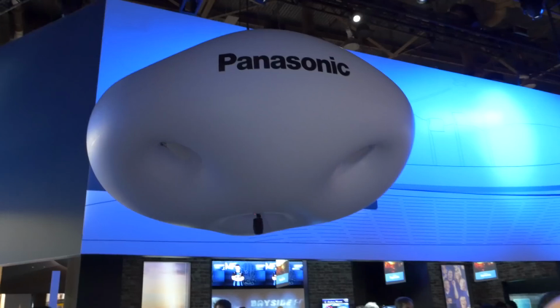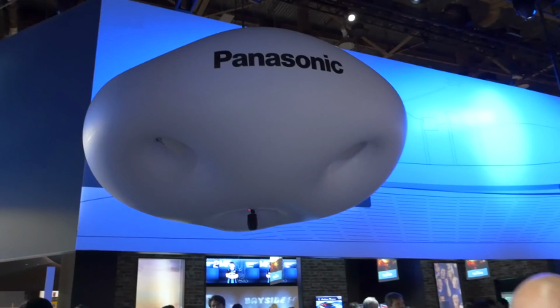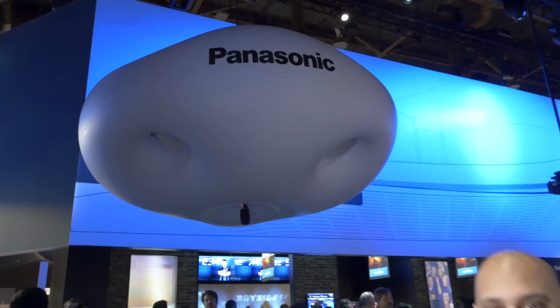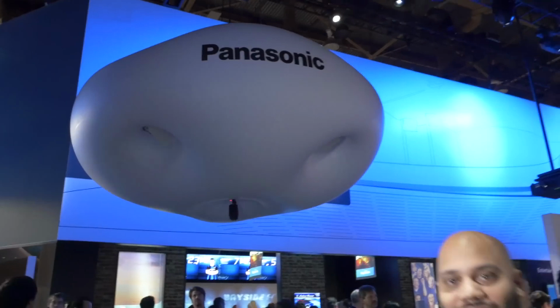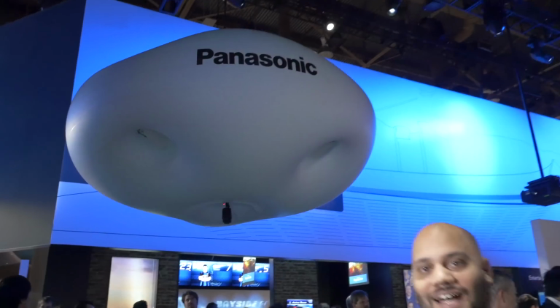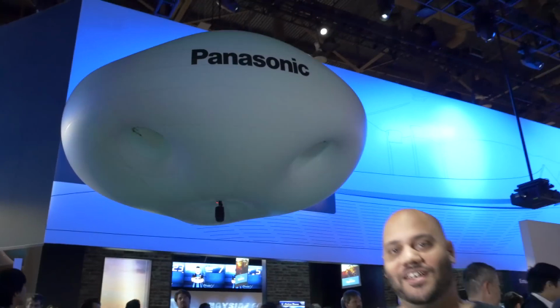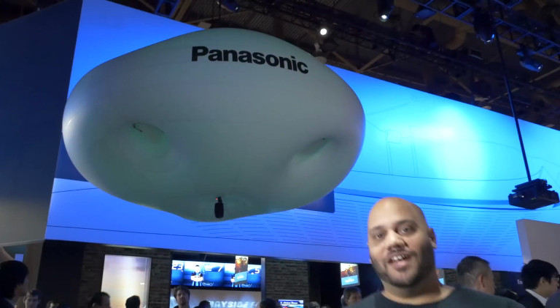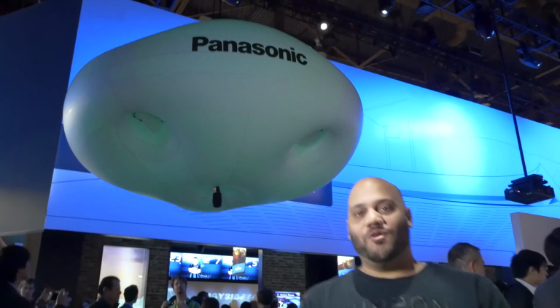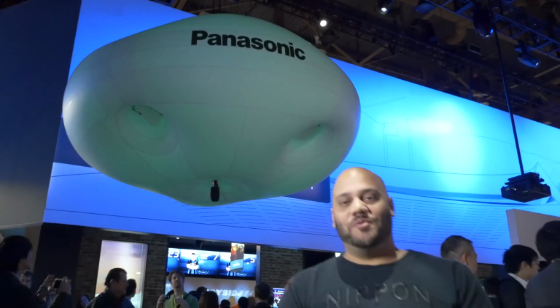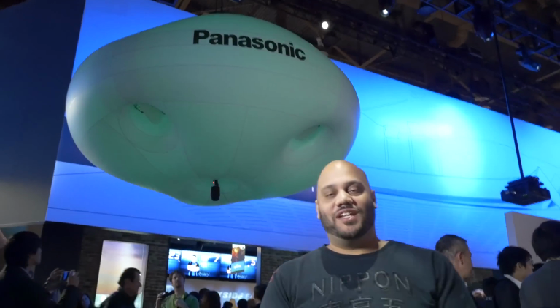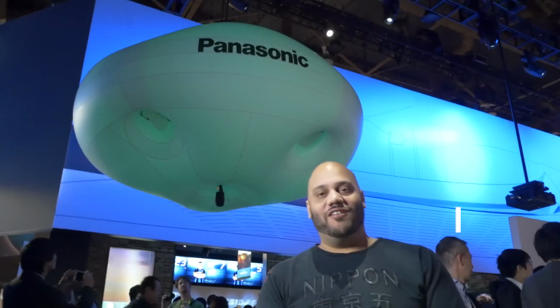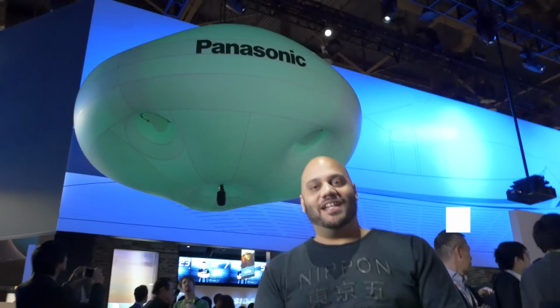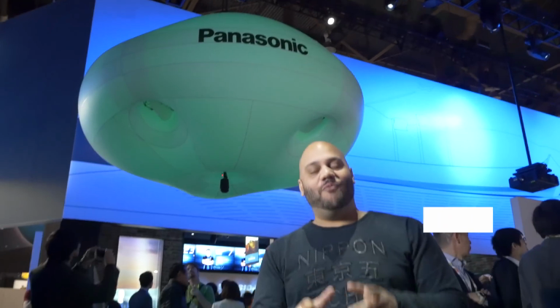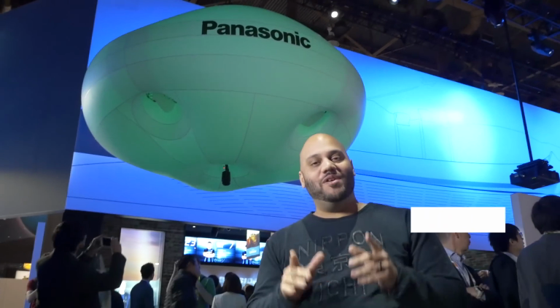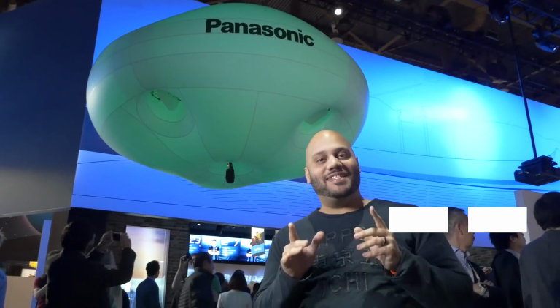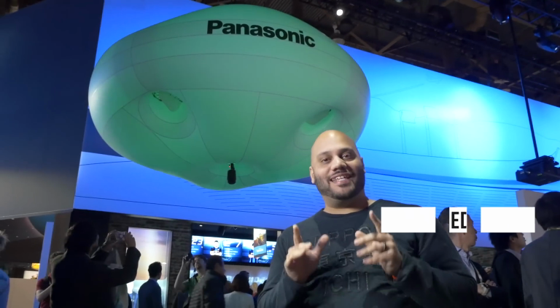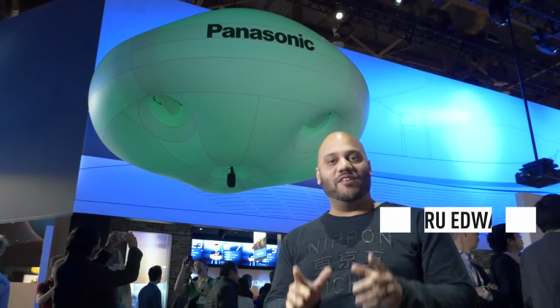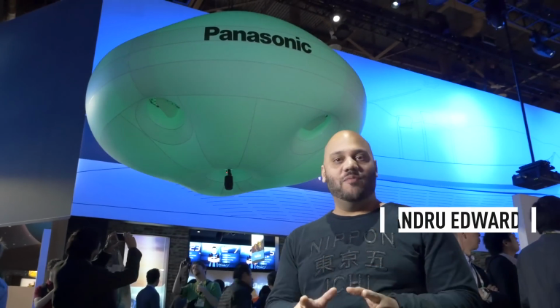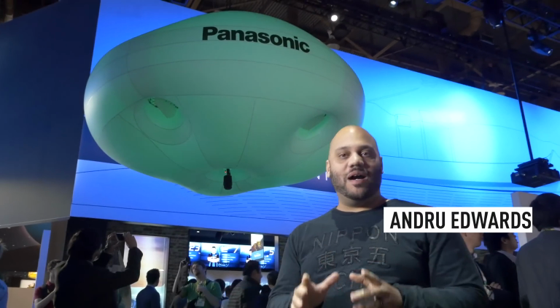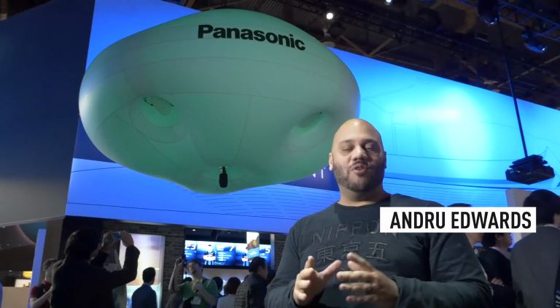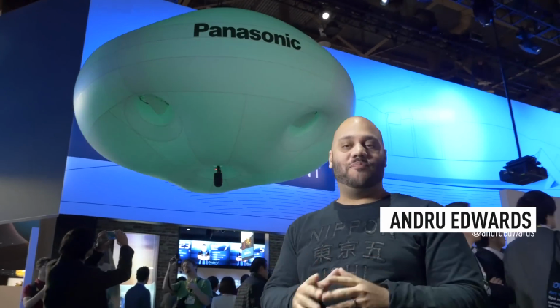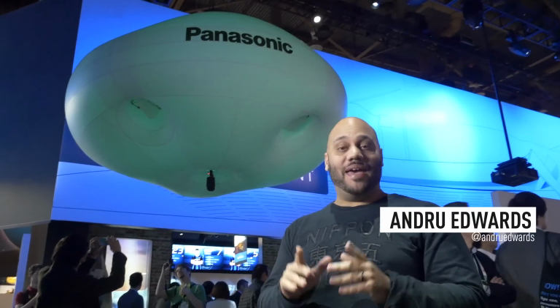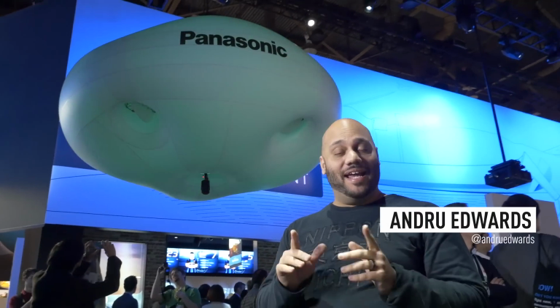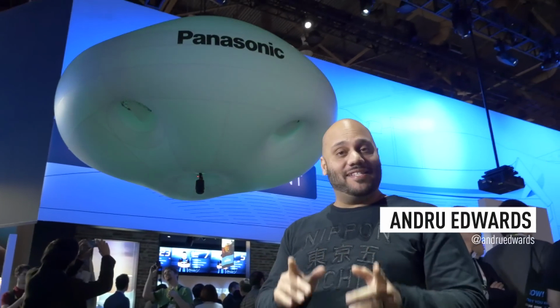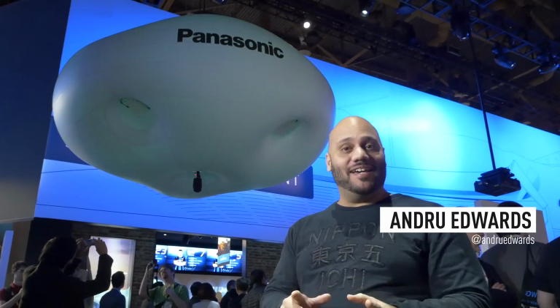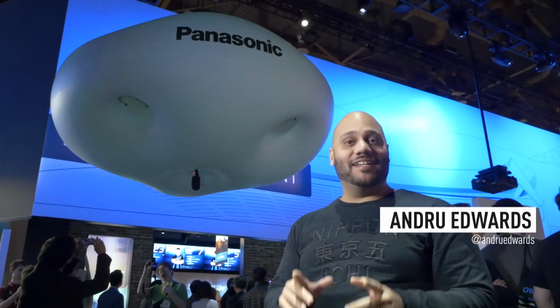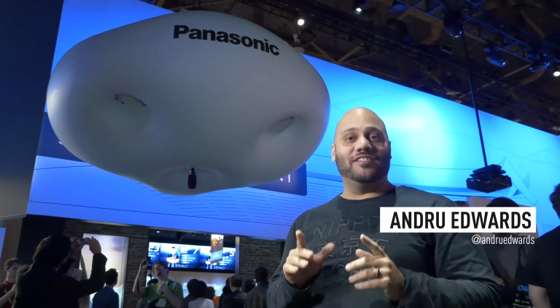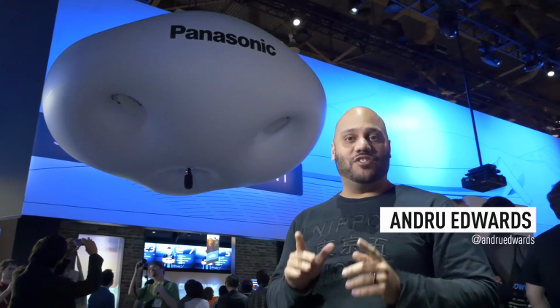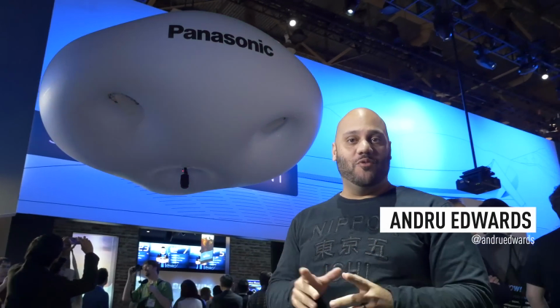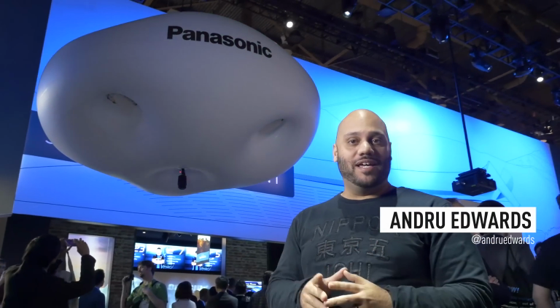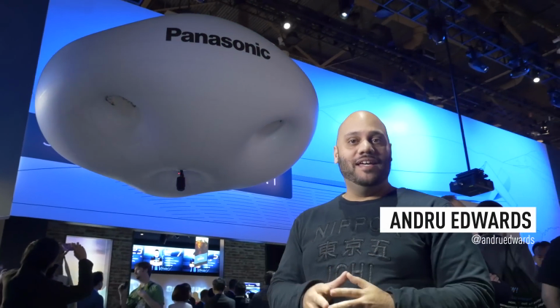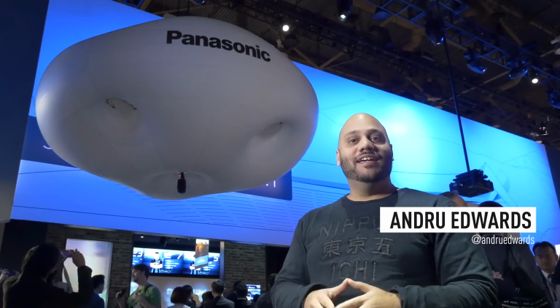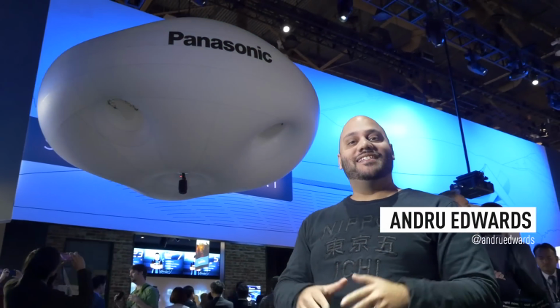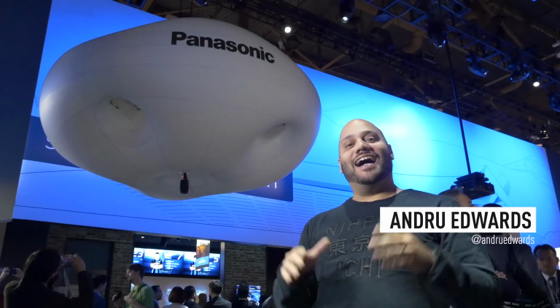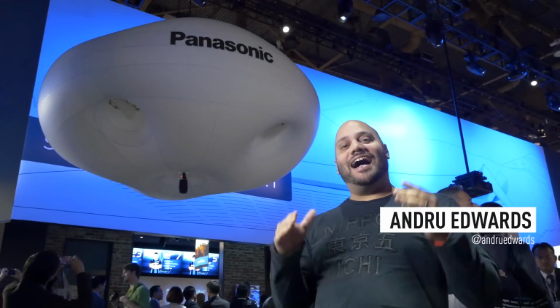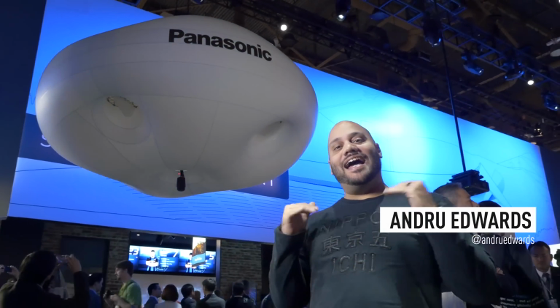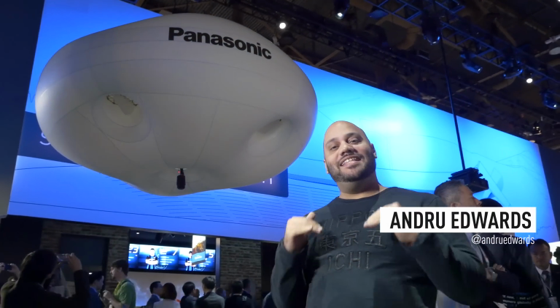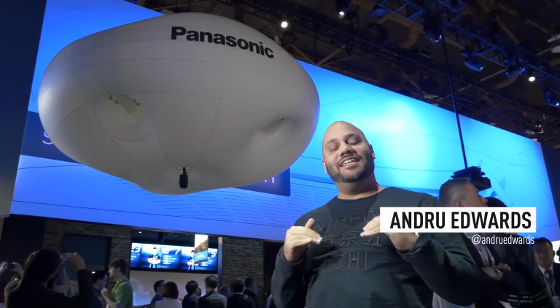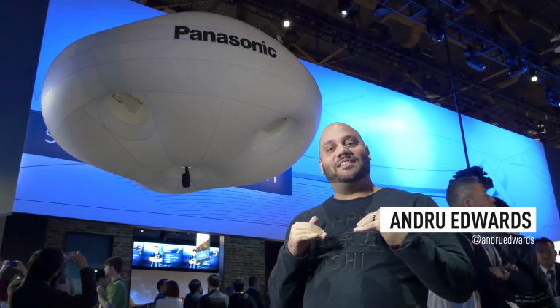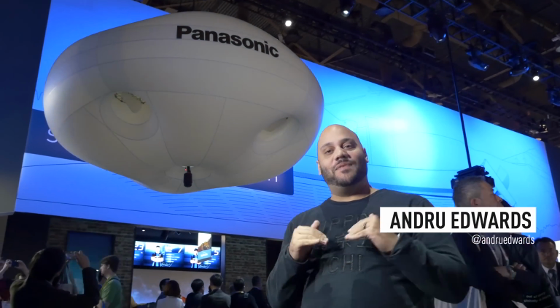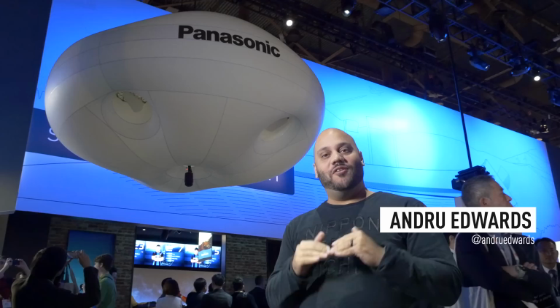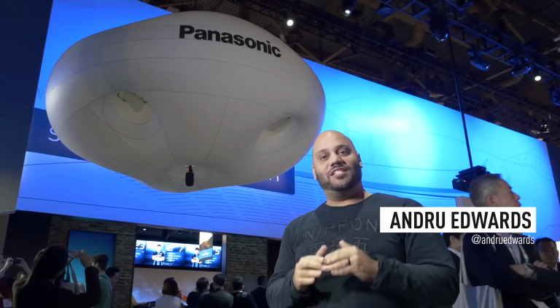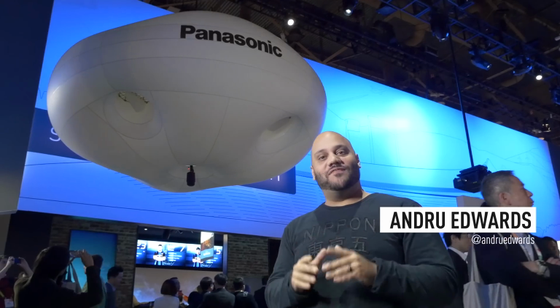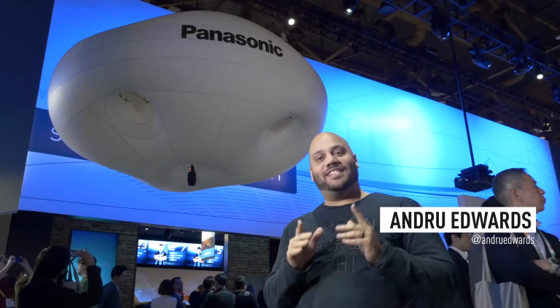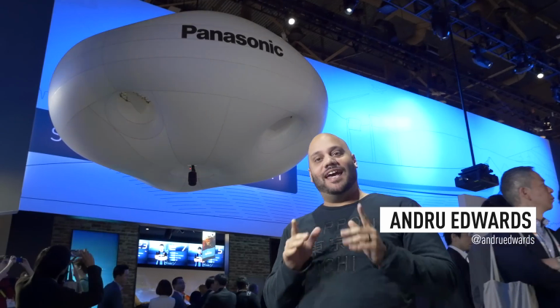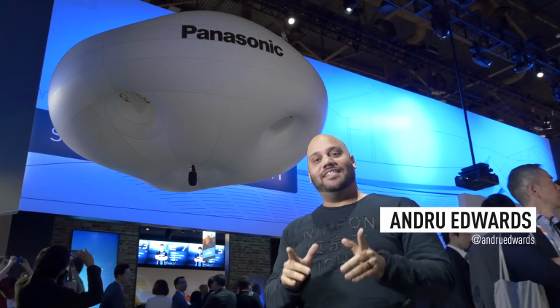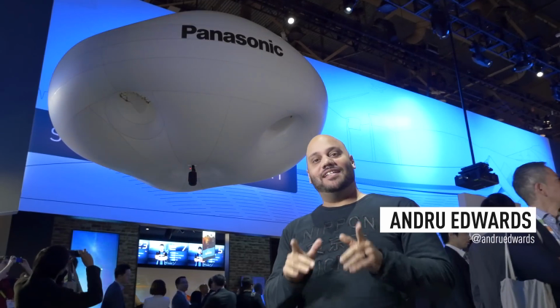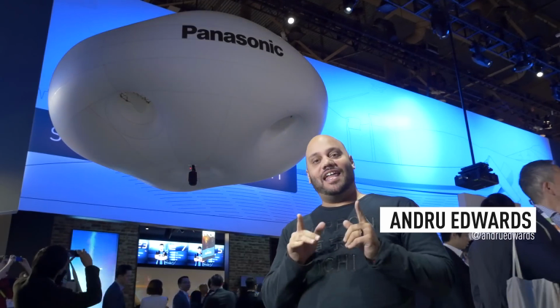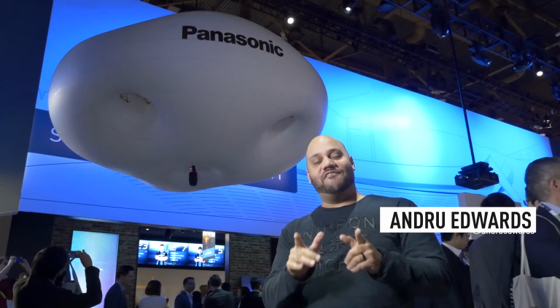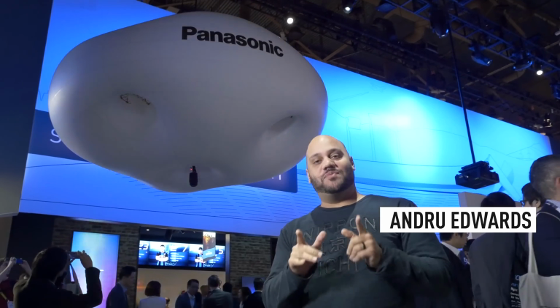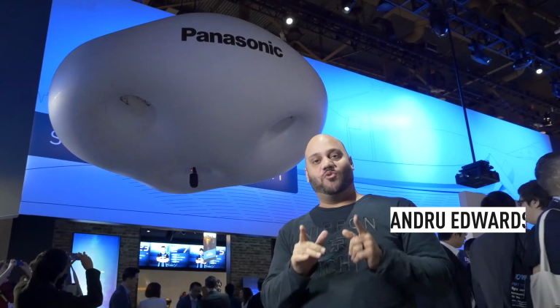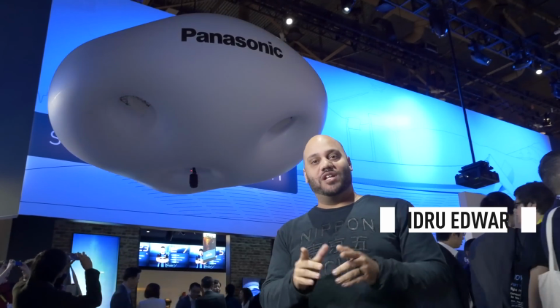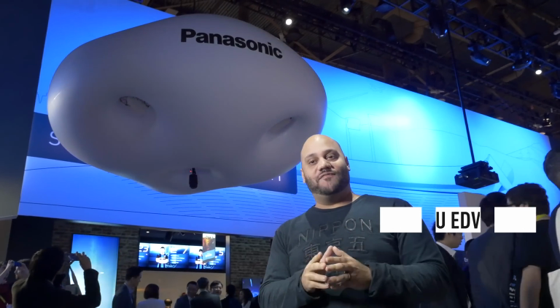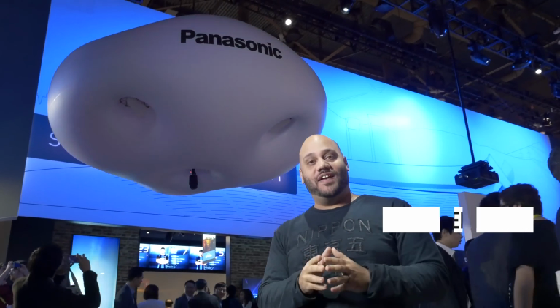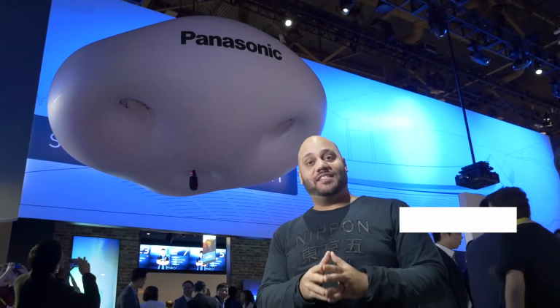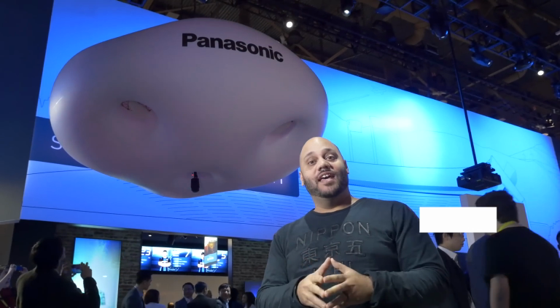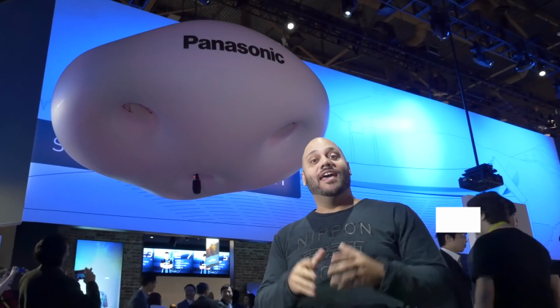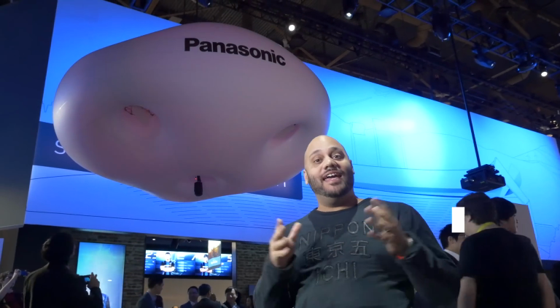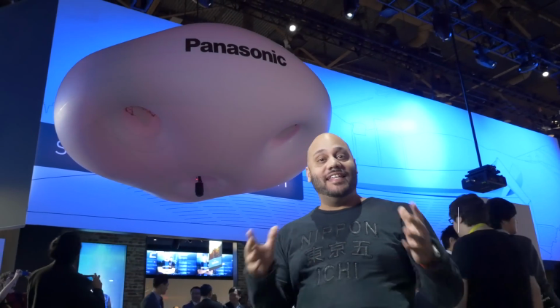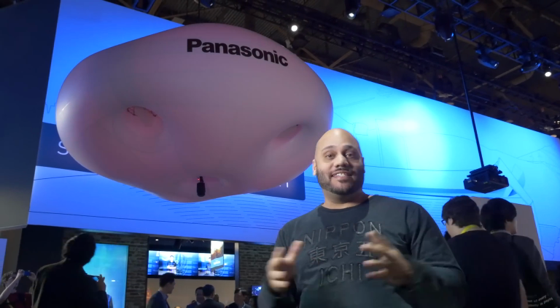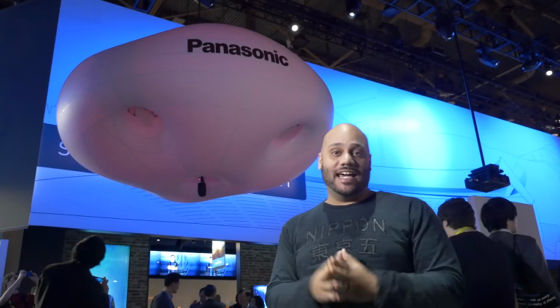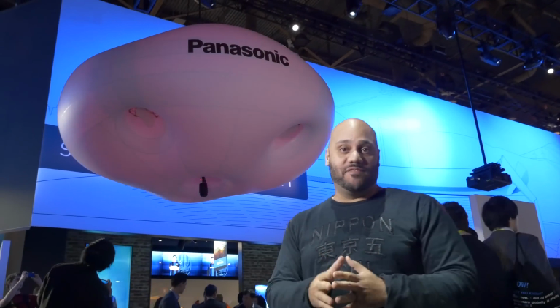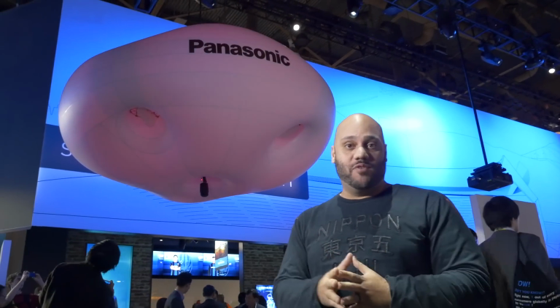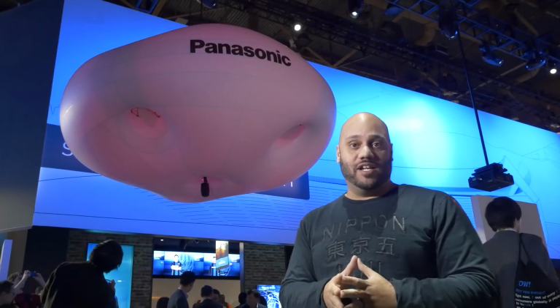Hey guys, Andrew Edwards here, and I want to tell you about what Panasonic is doing to heighten the experience of attending live sporting events inside of an Arena.